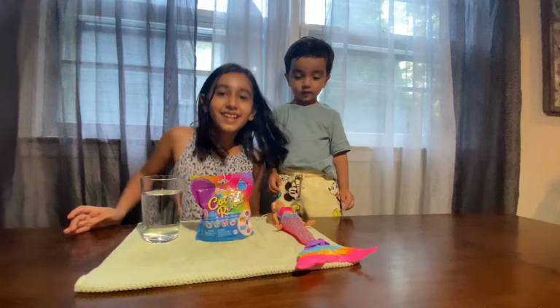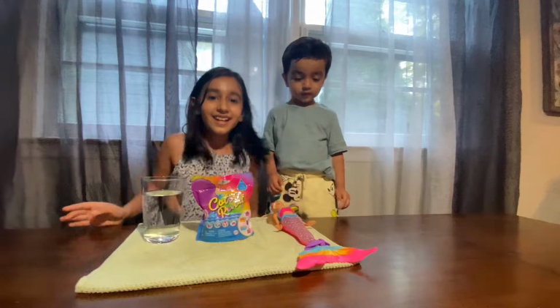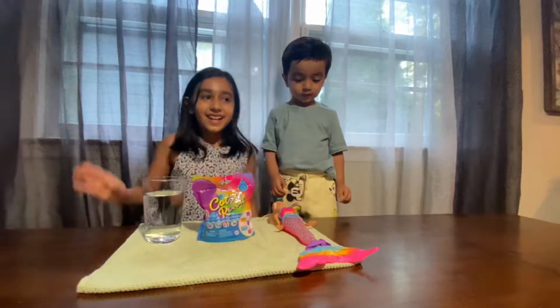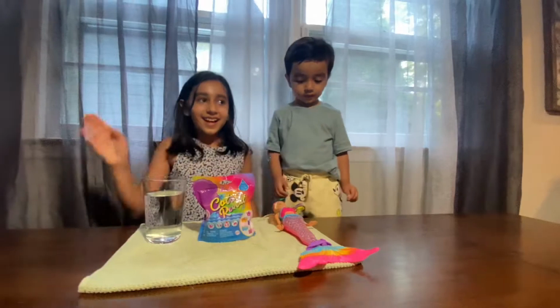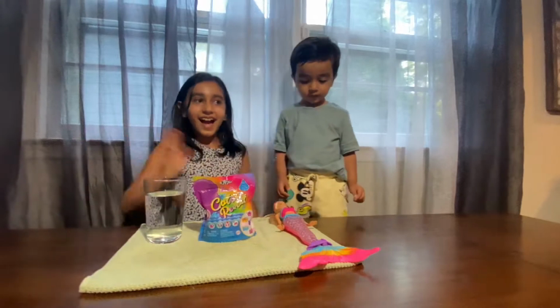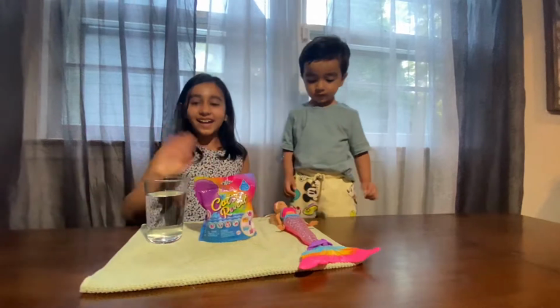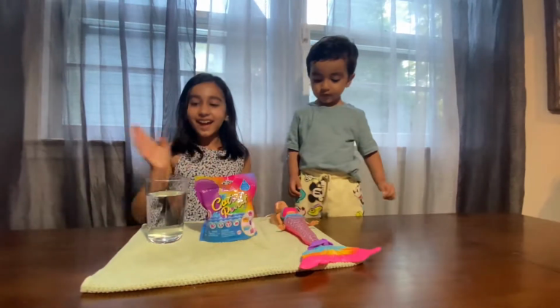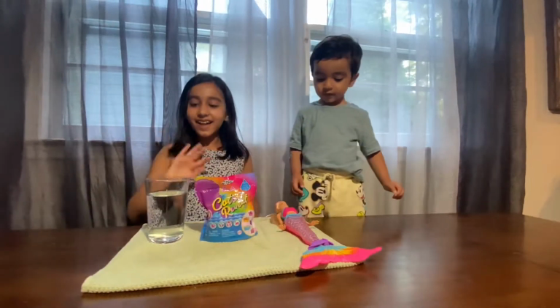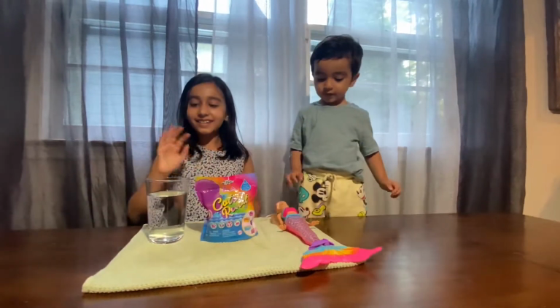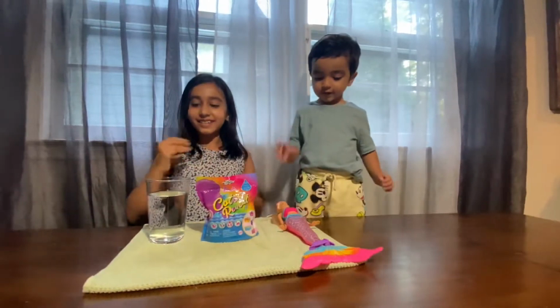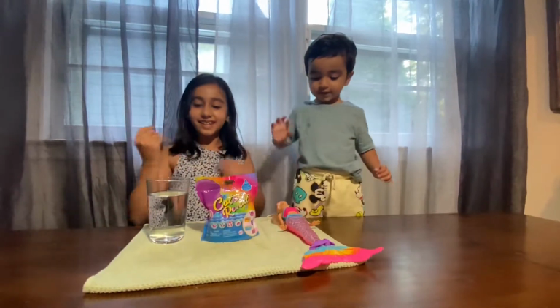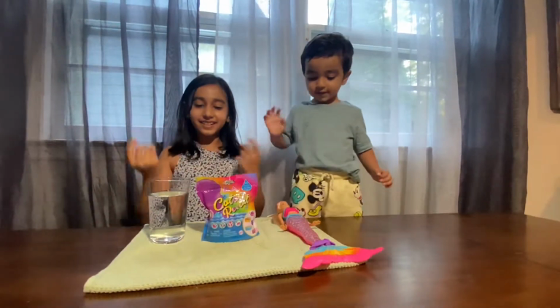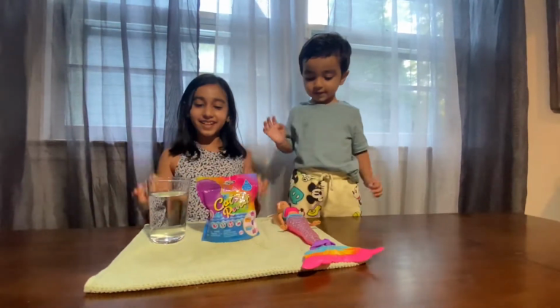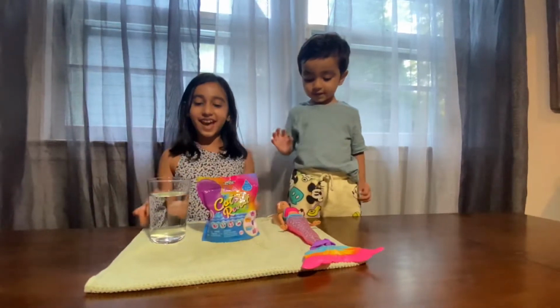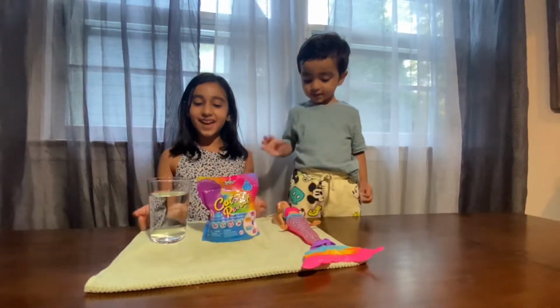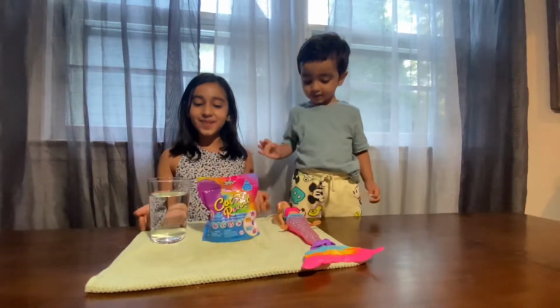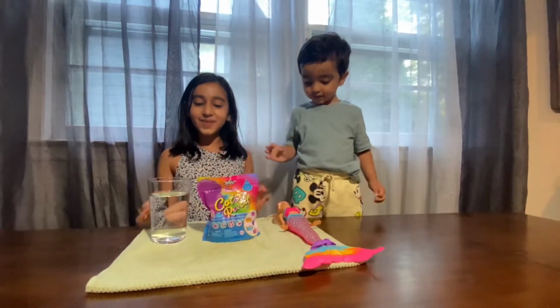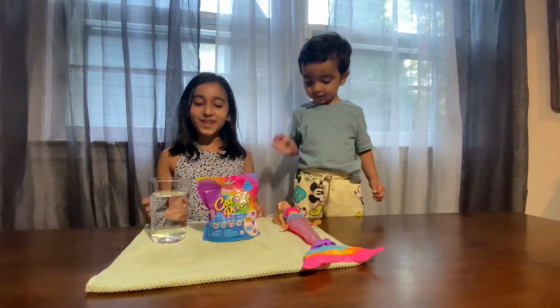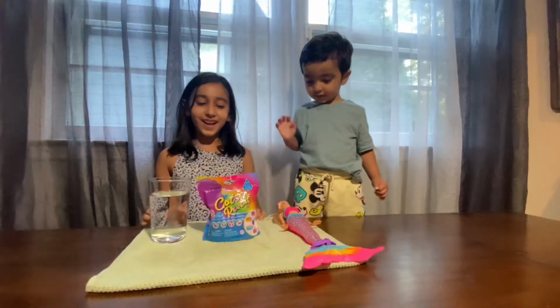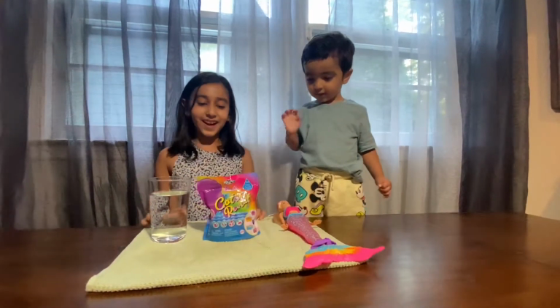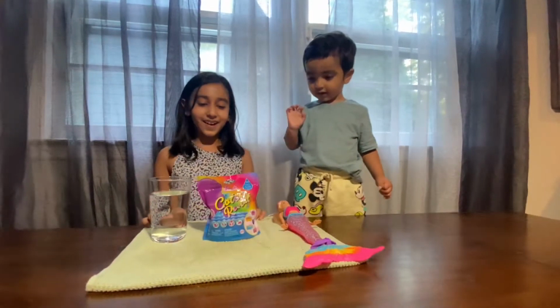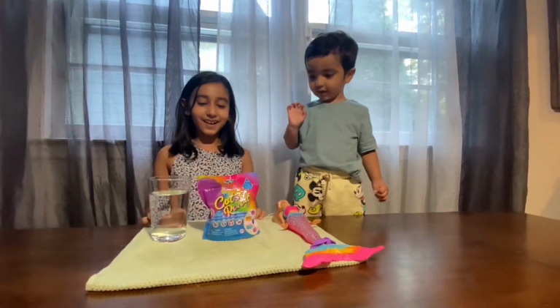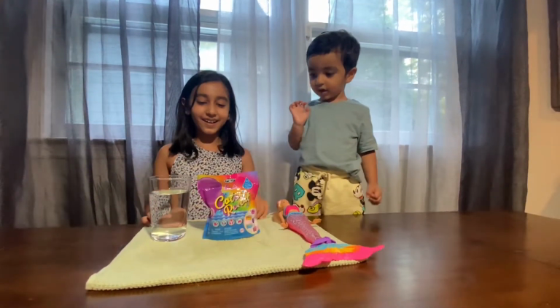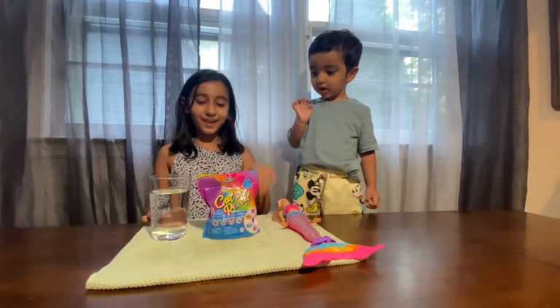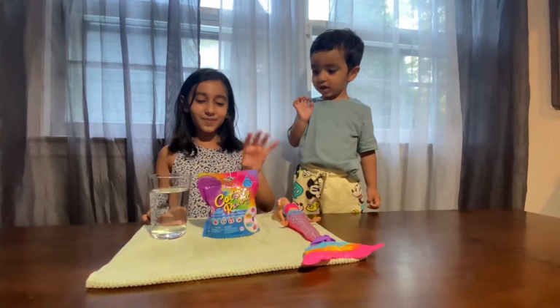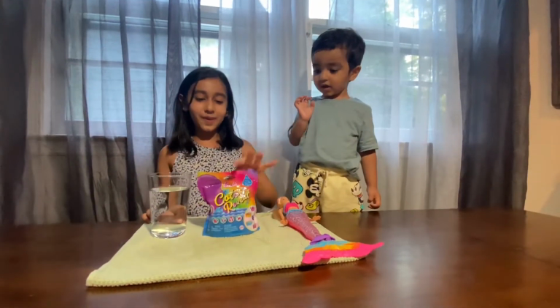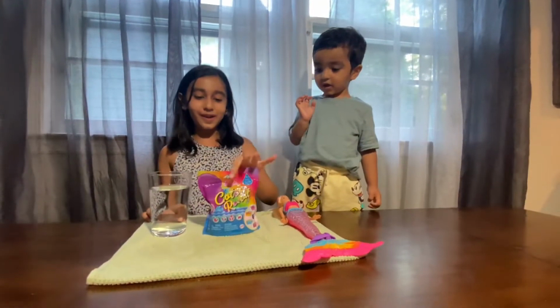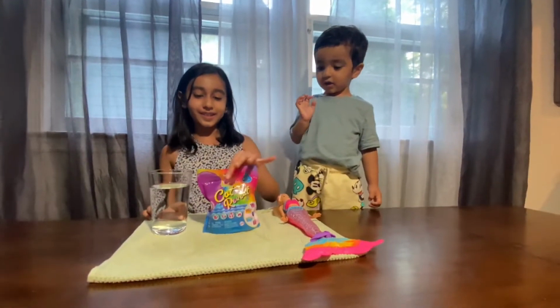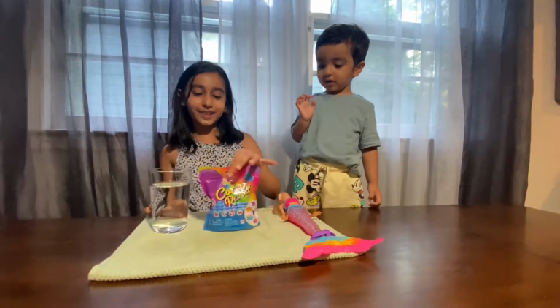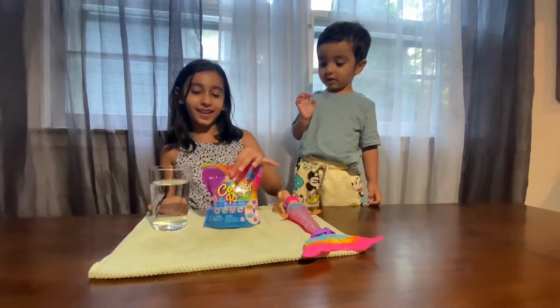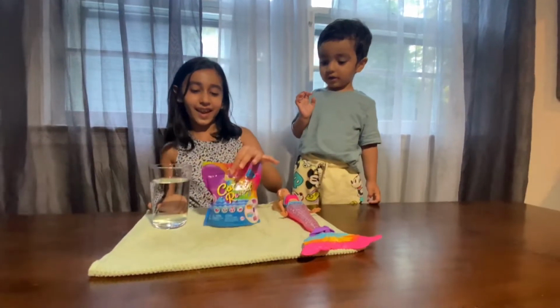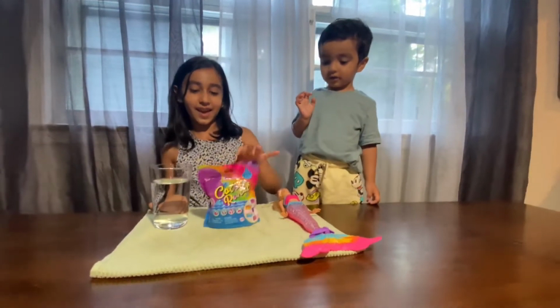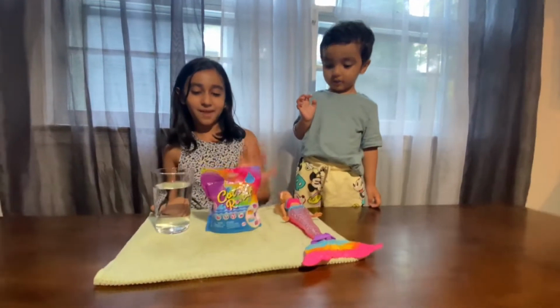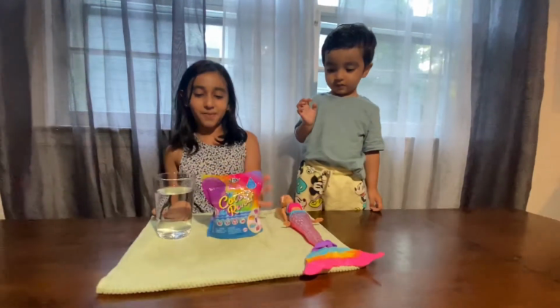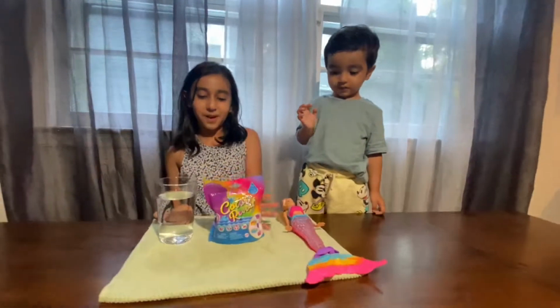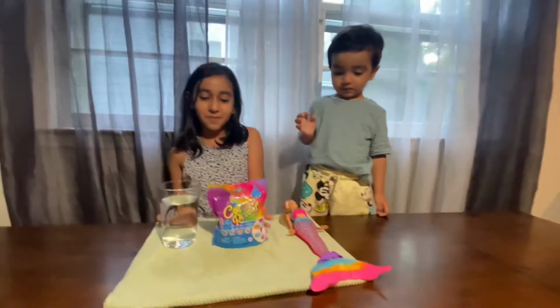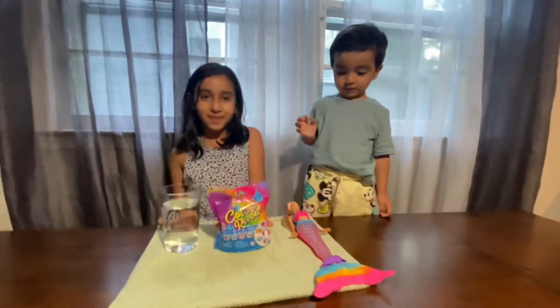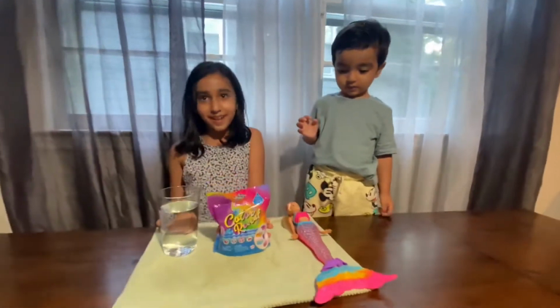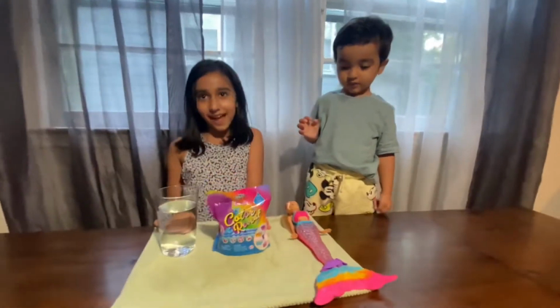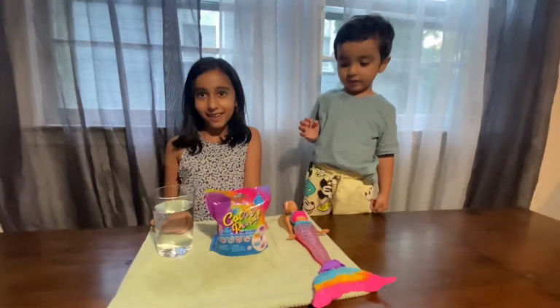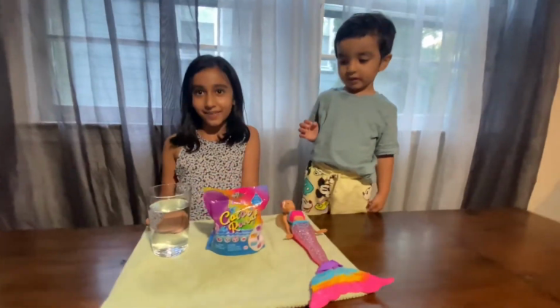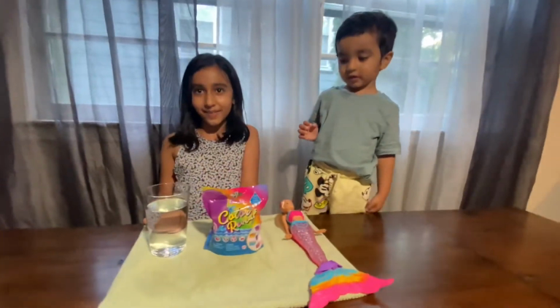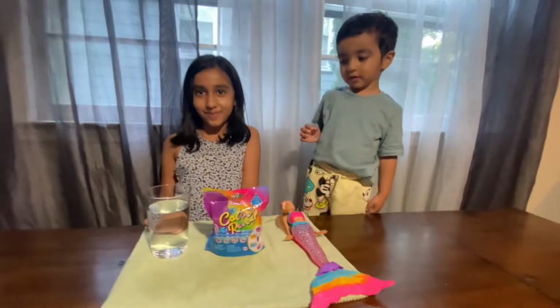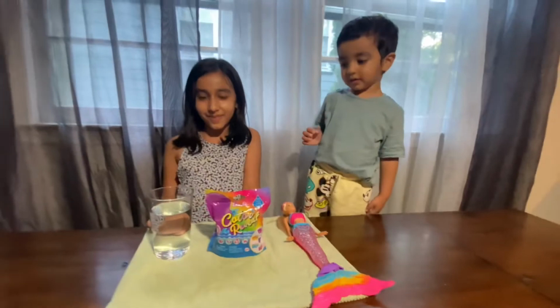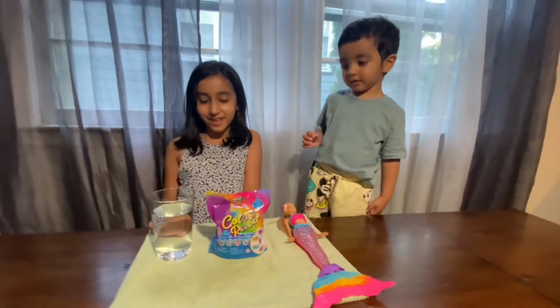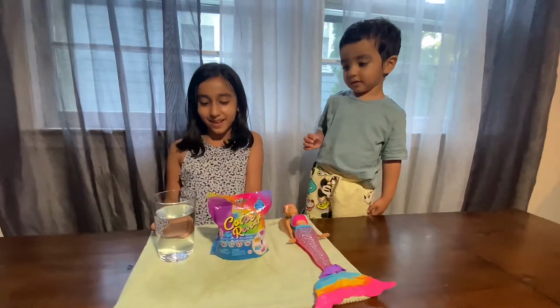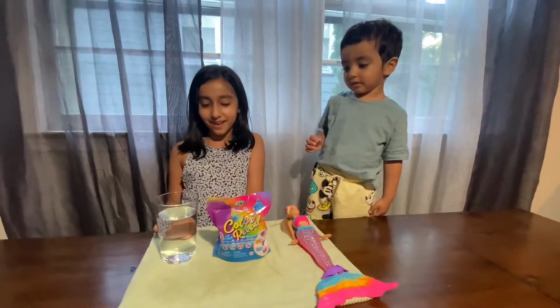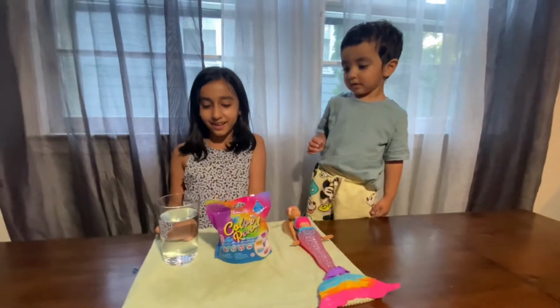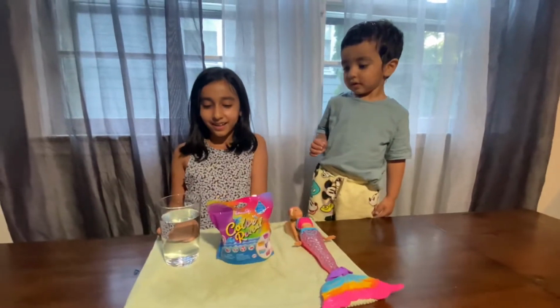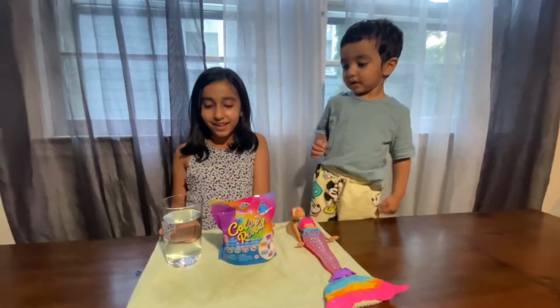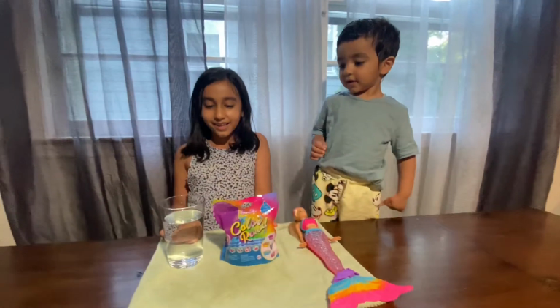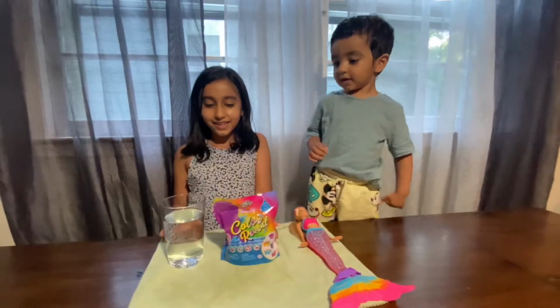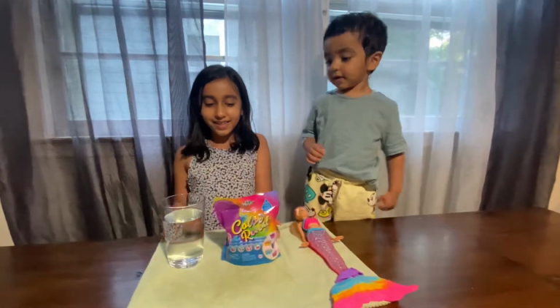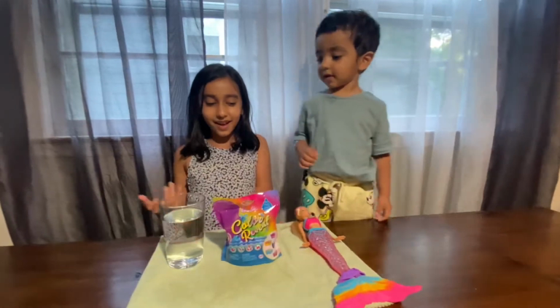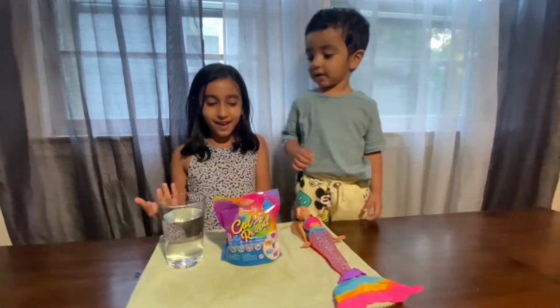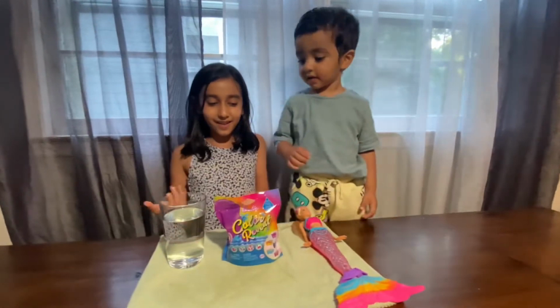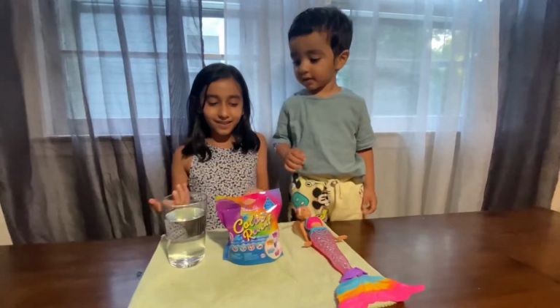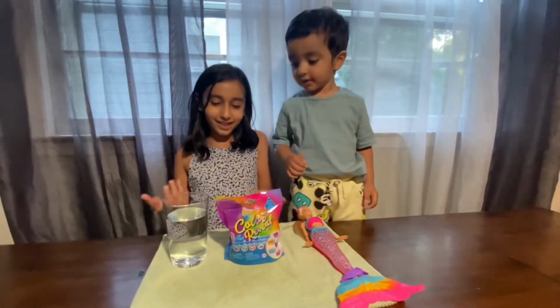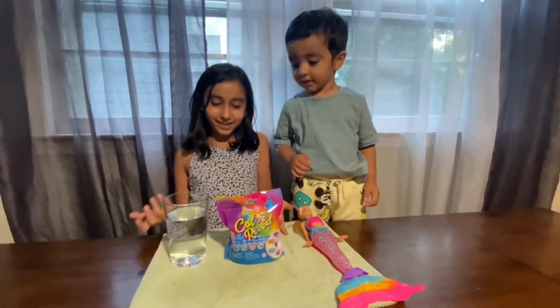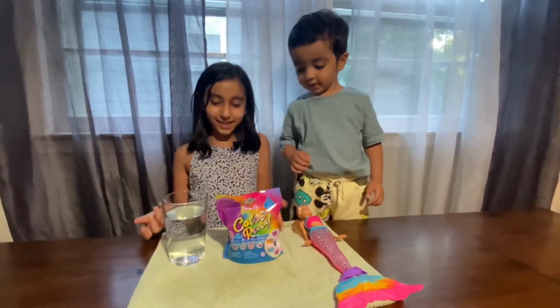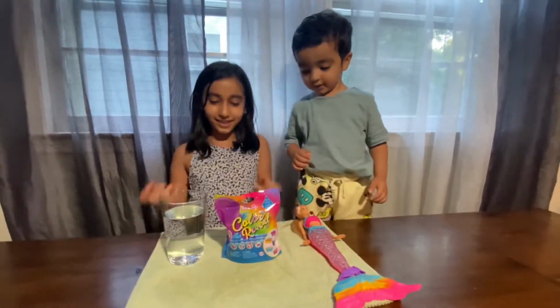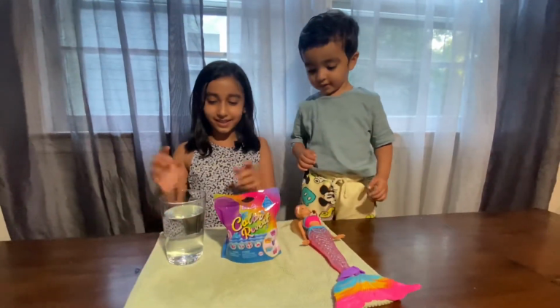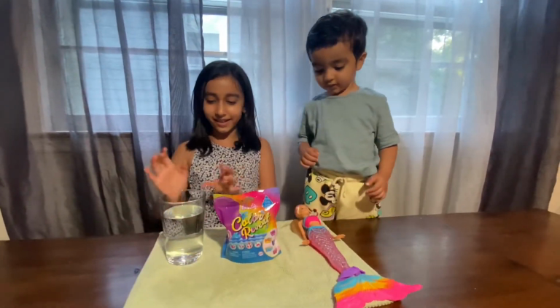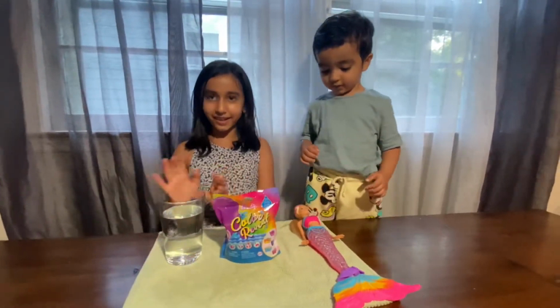Hi guys, today we are unboxing a Barbie color reveal. So let's get started.